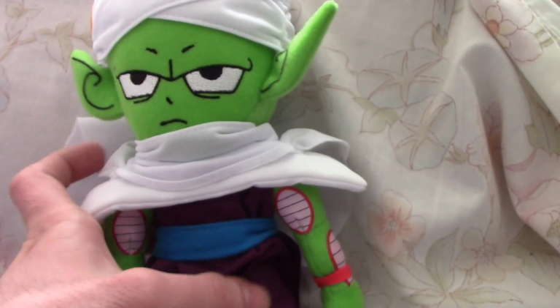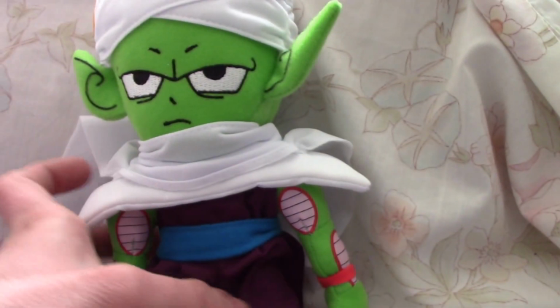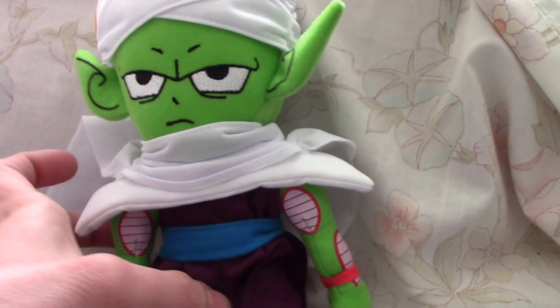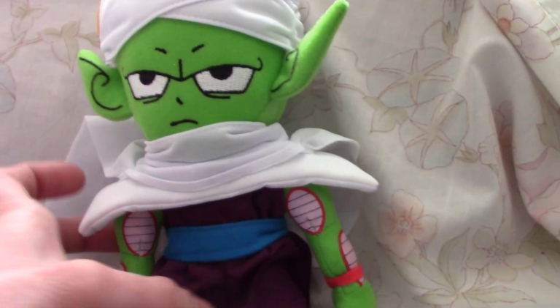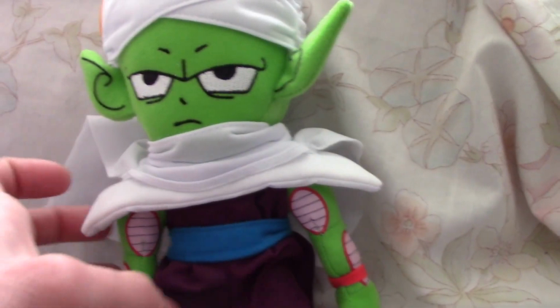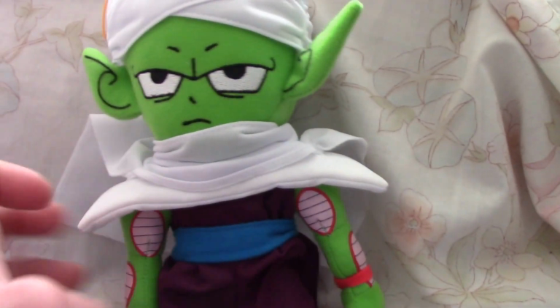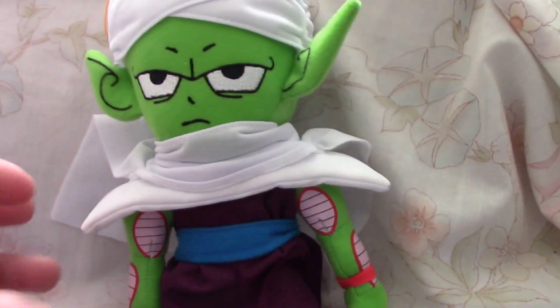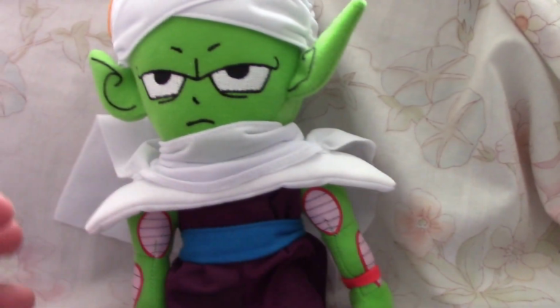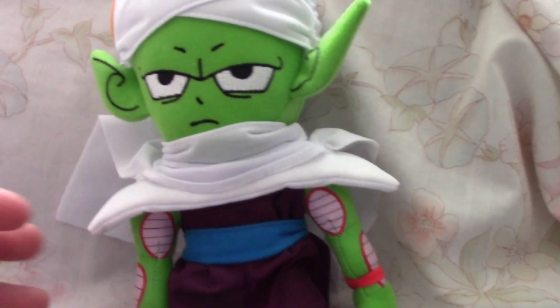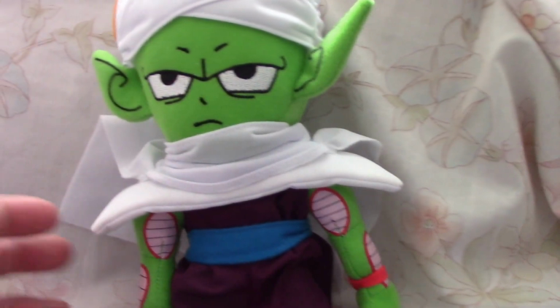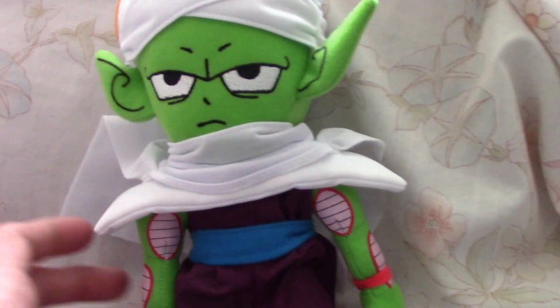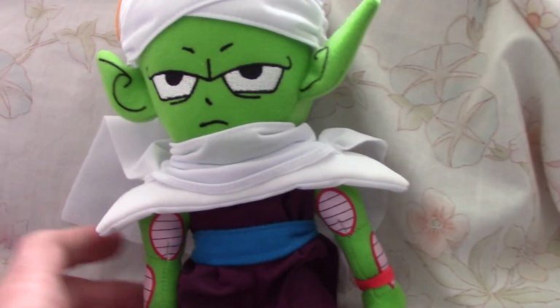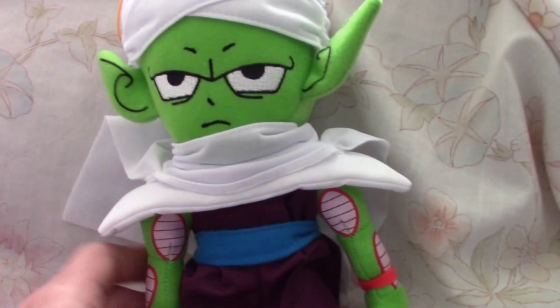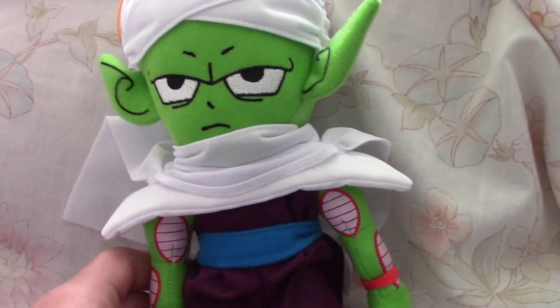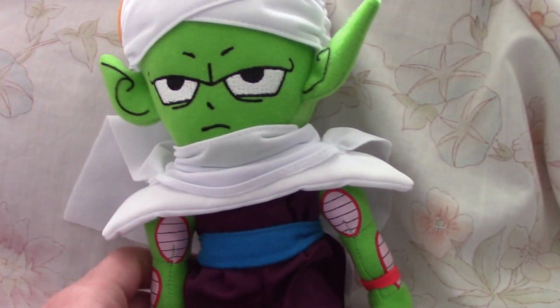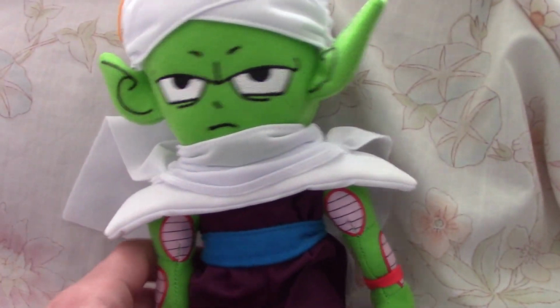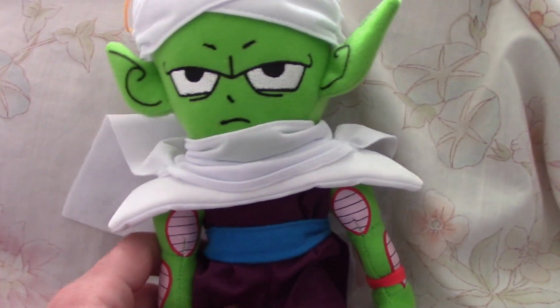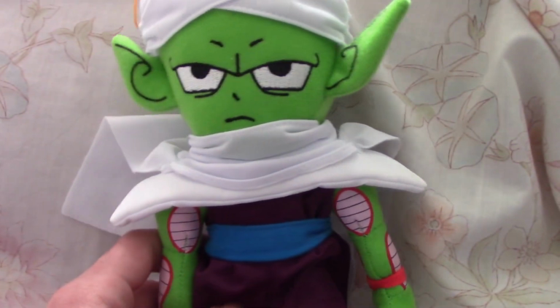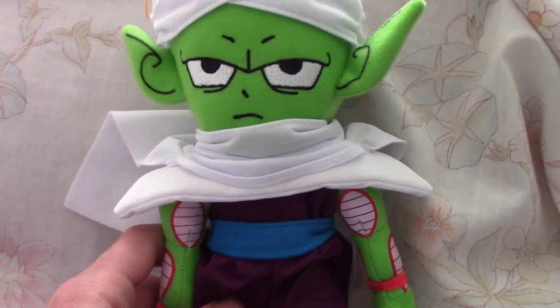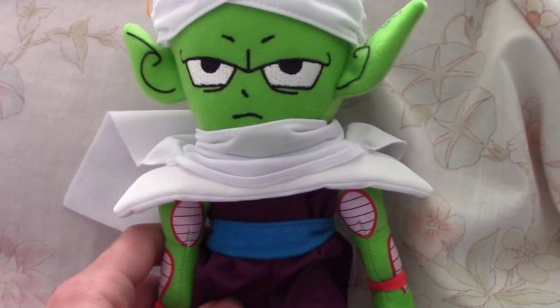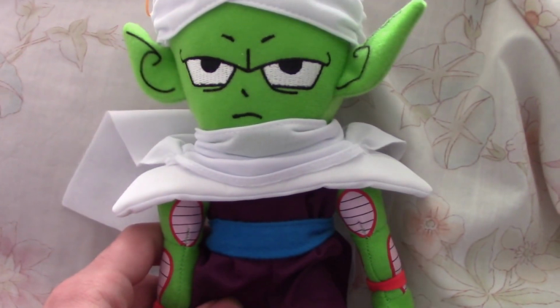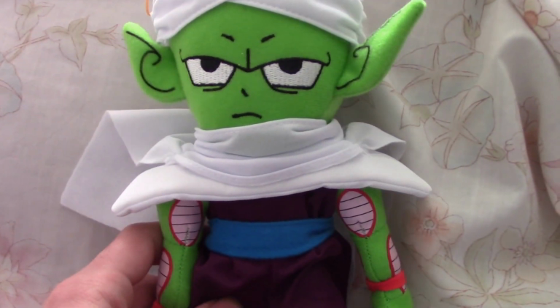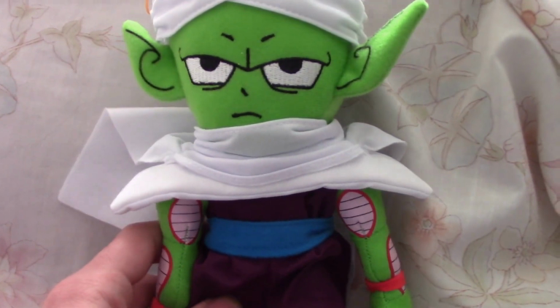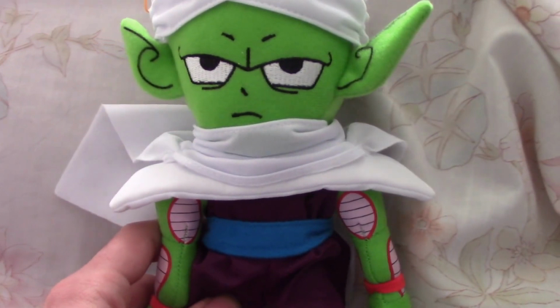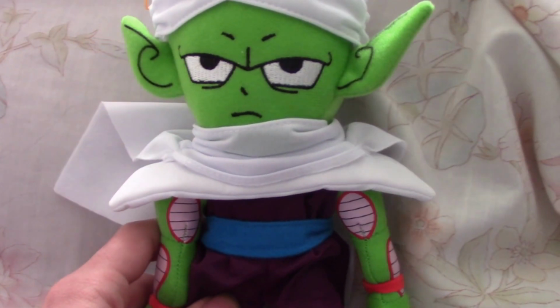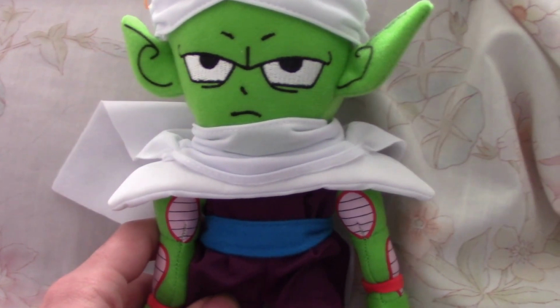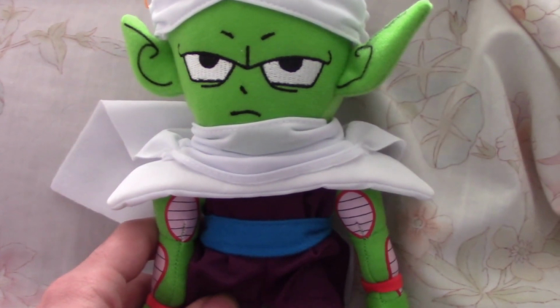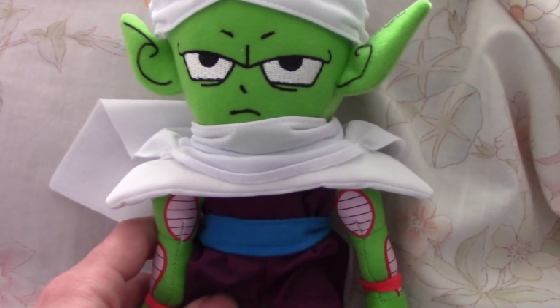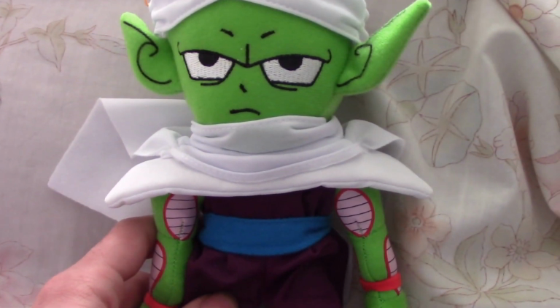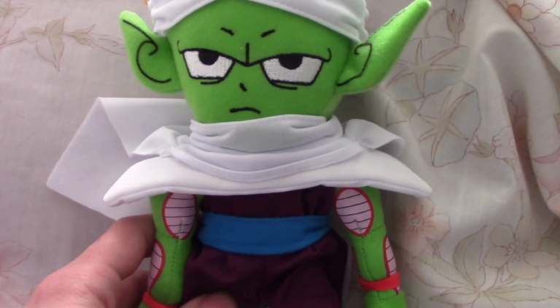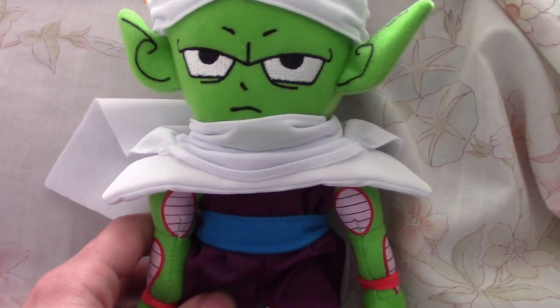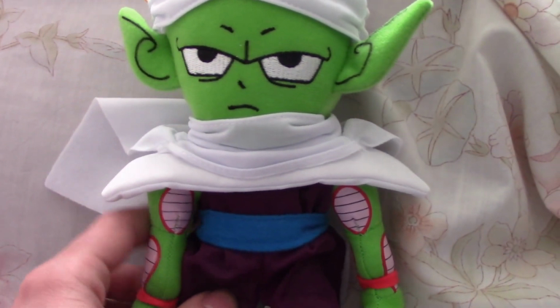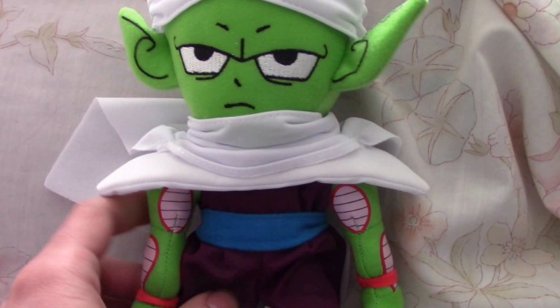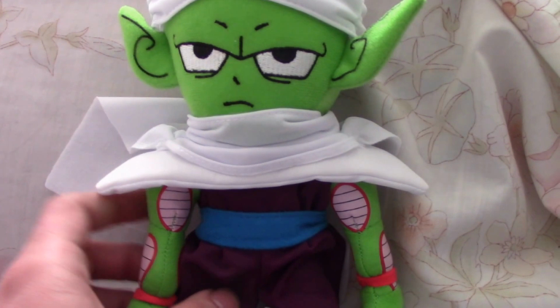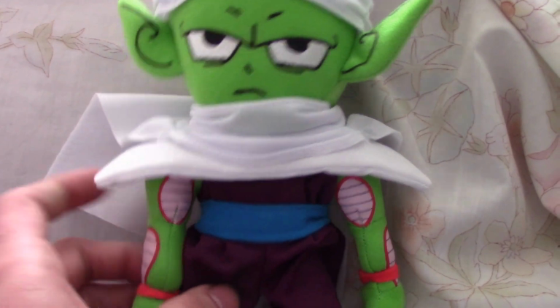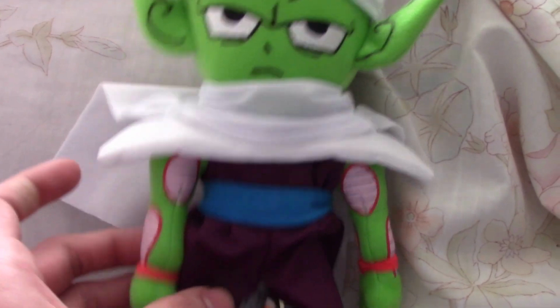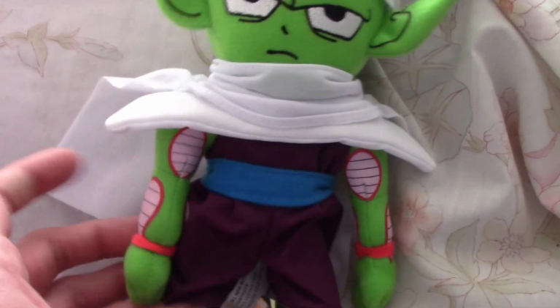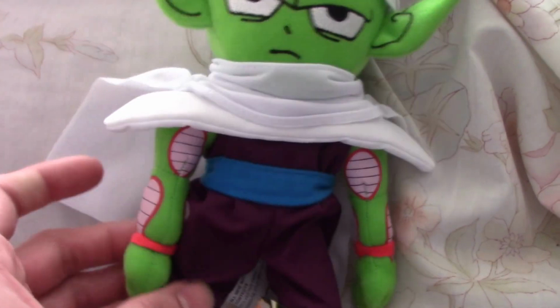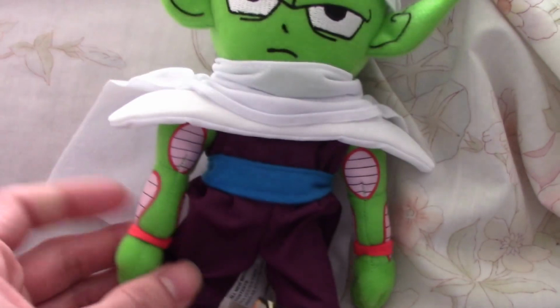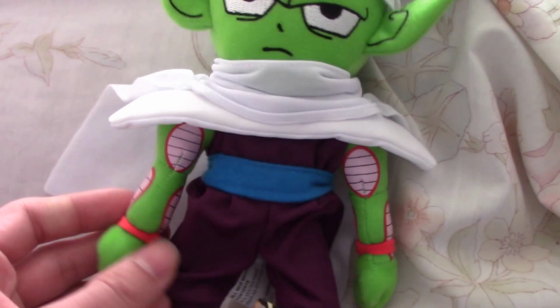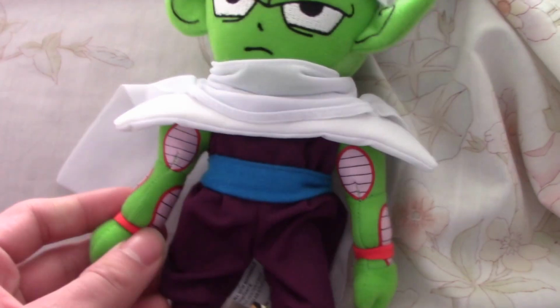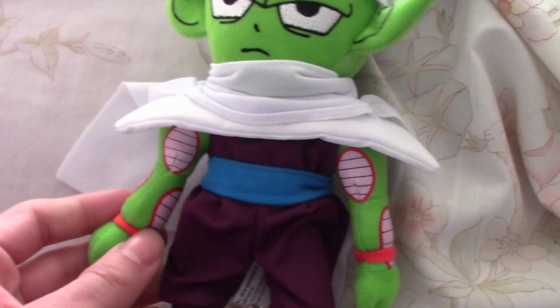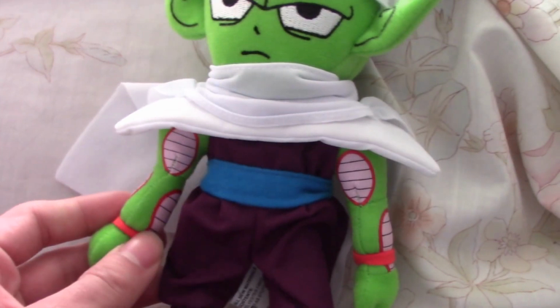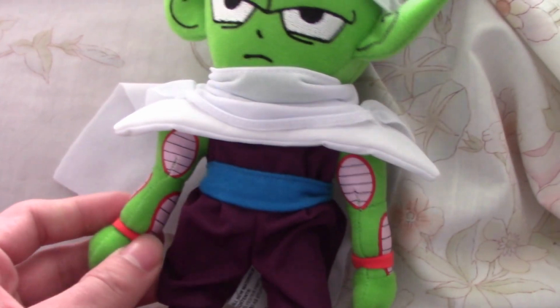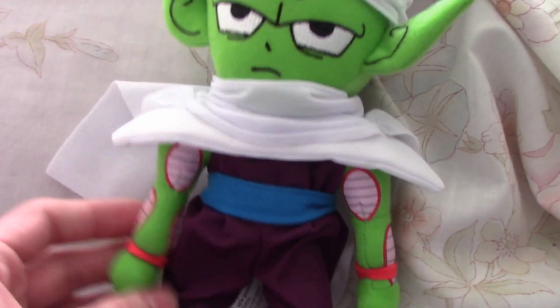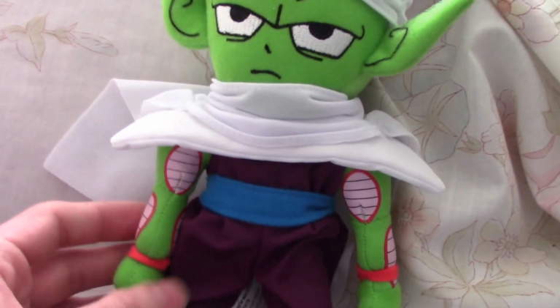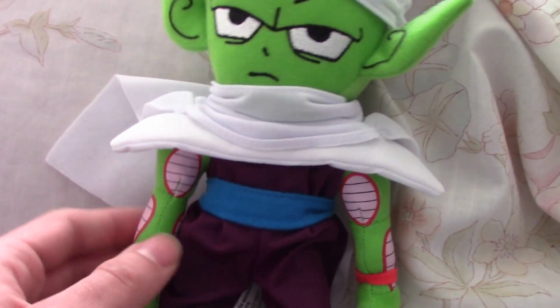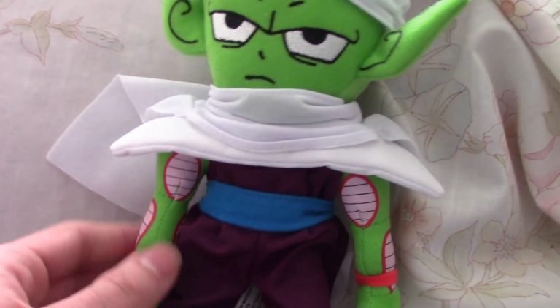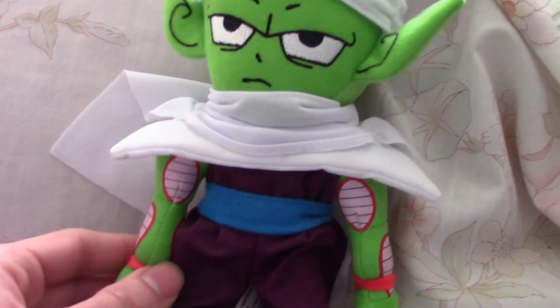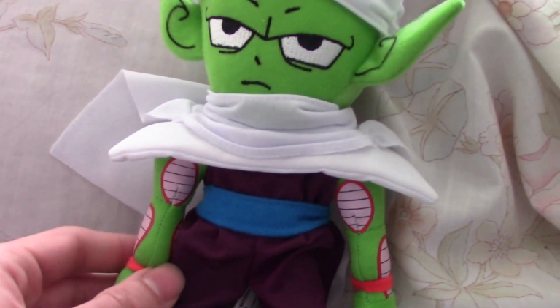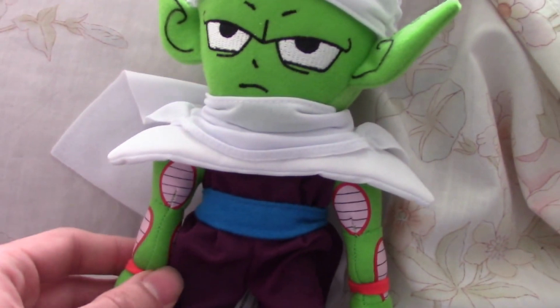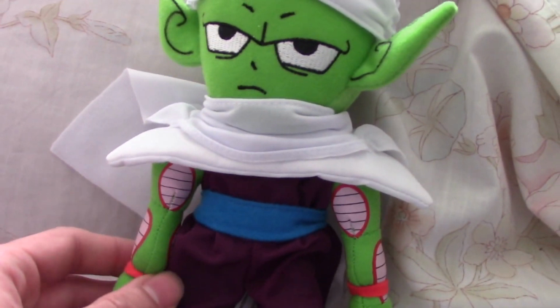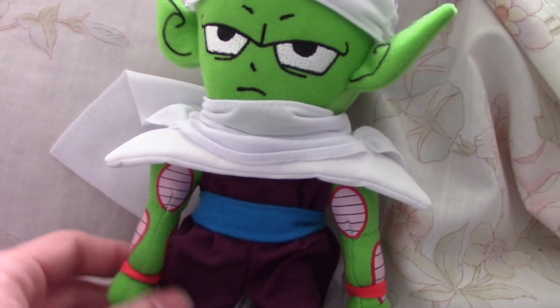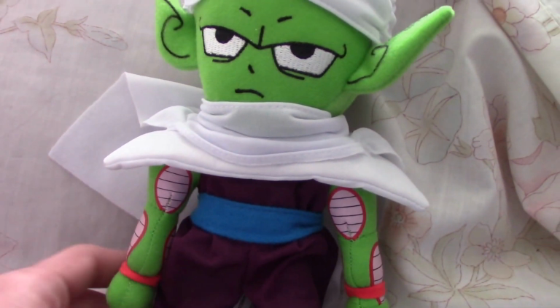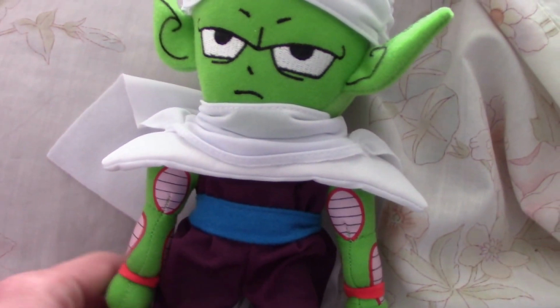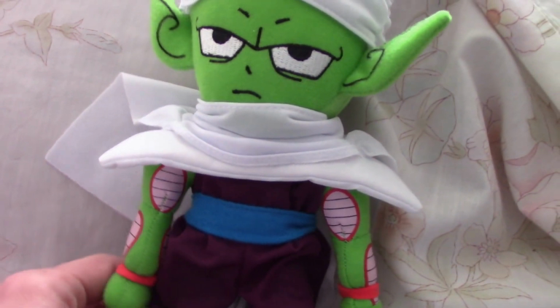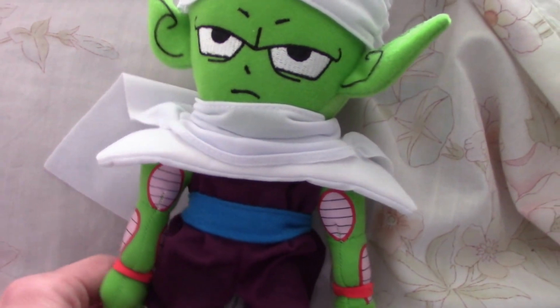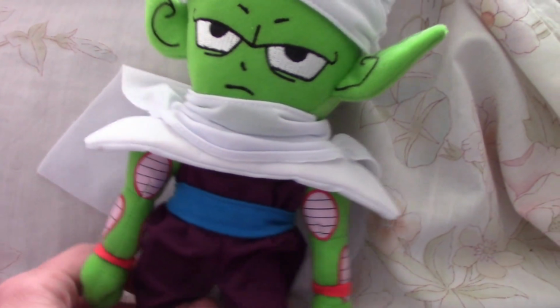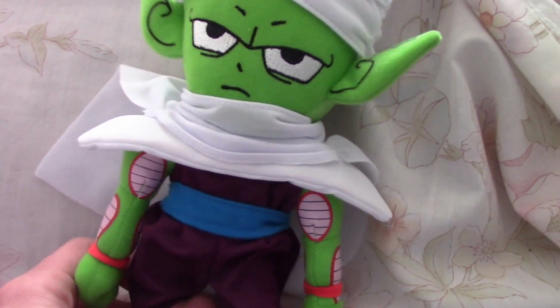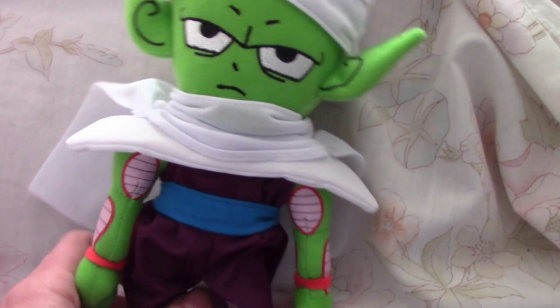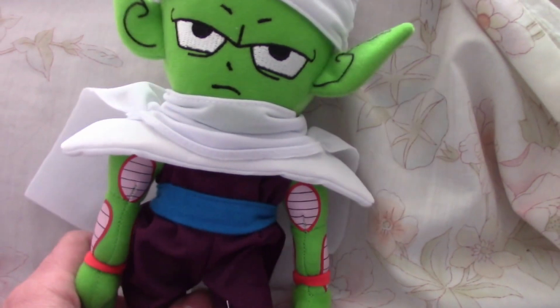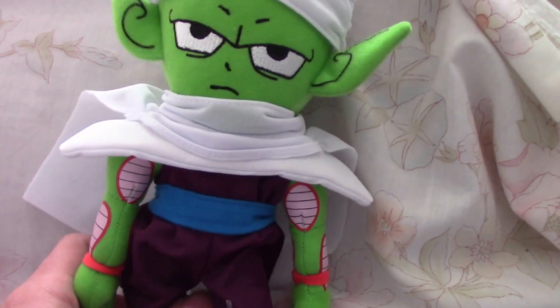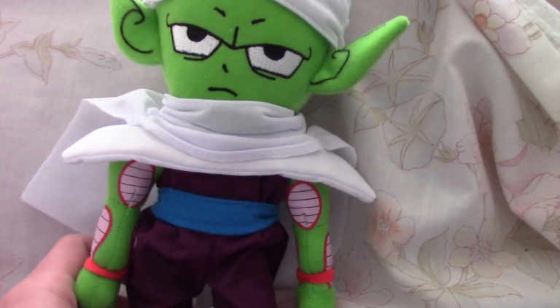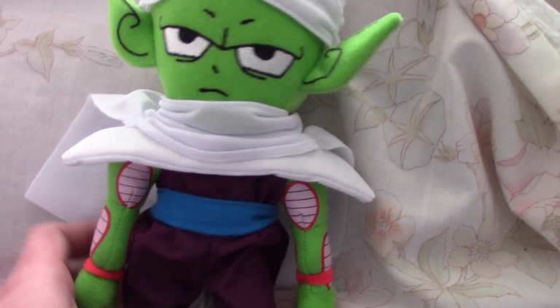Now my review of the Piccolo plush: it's a pretty cool plush. No further review, and goodbye.